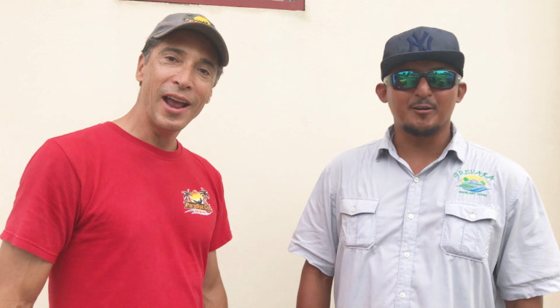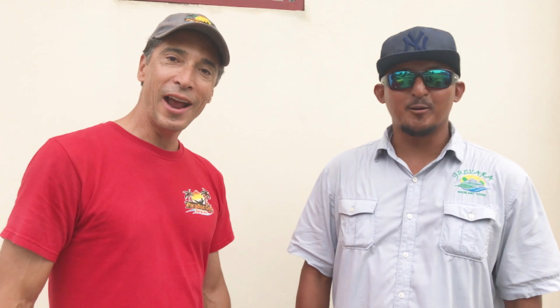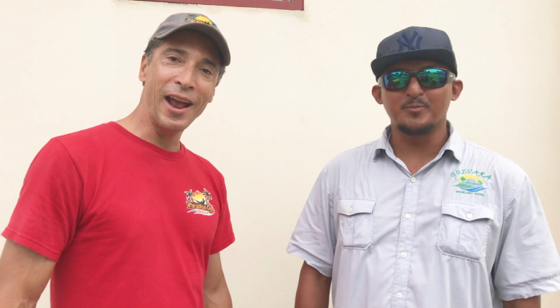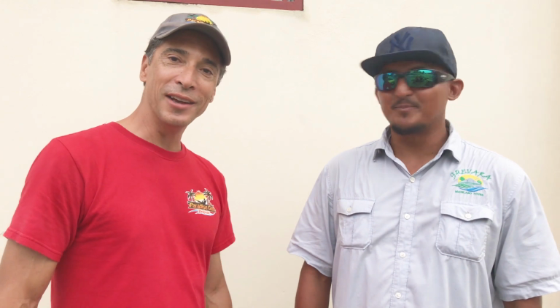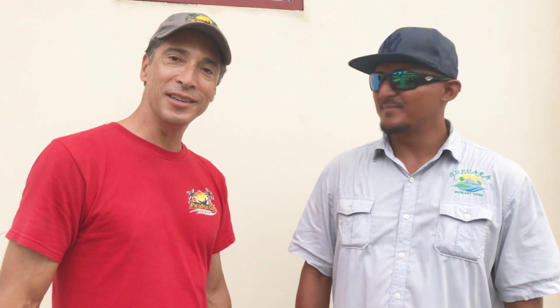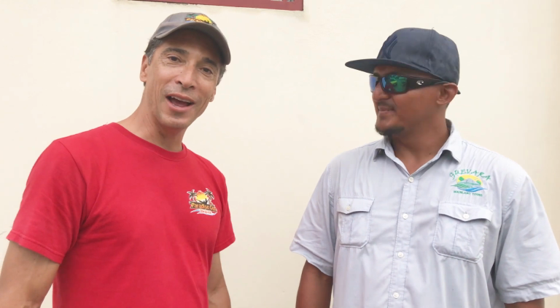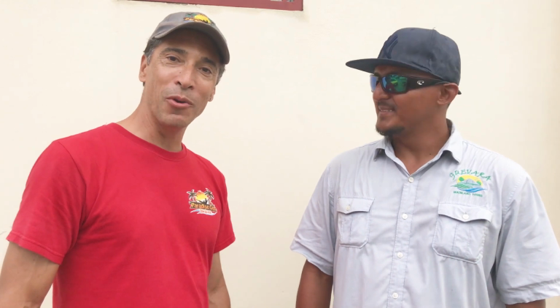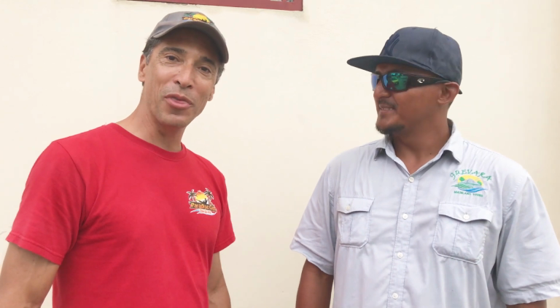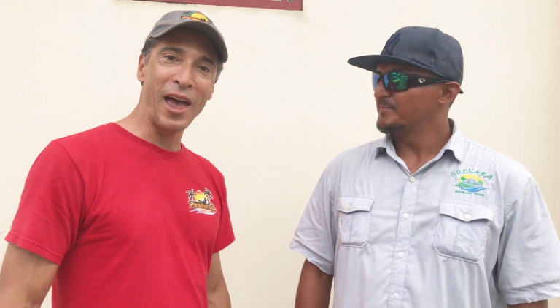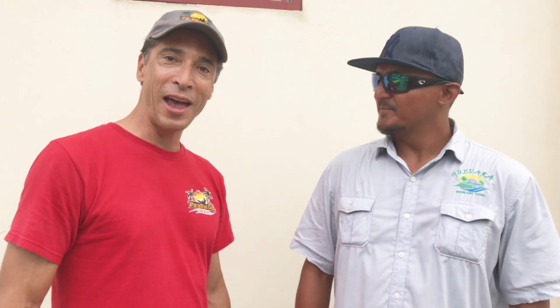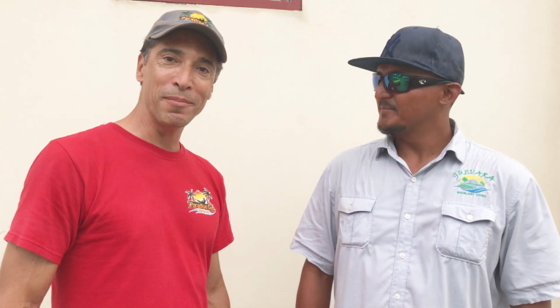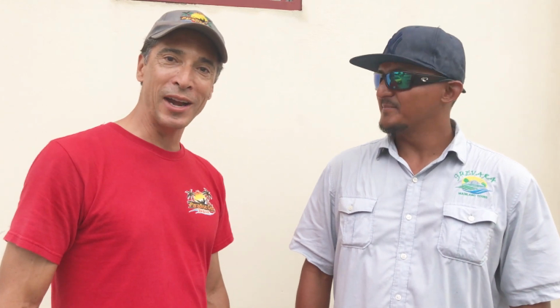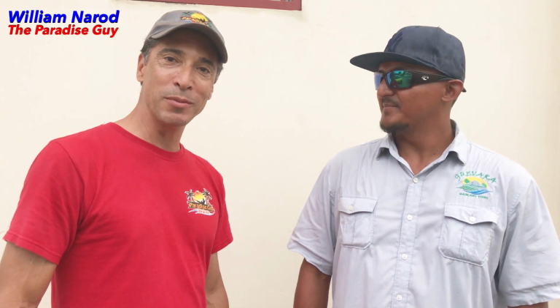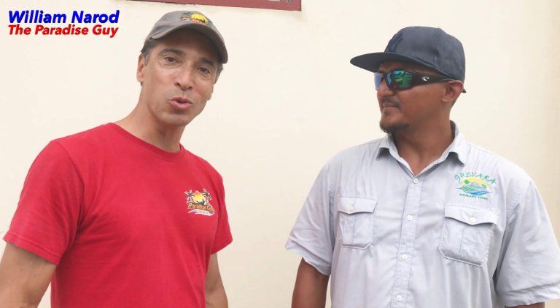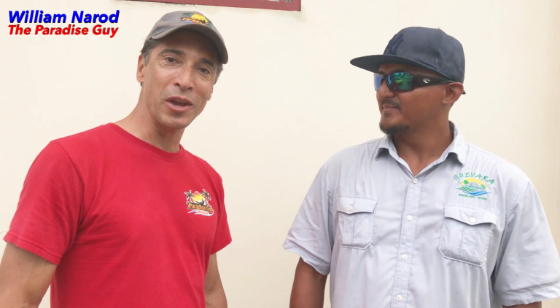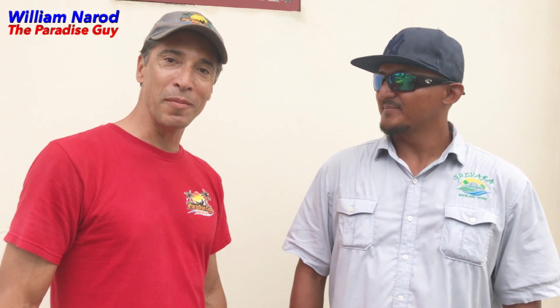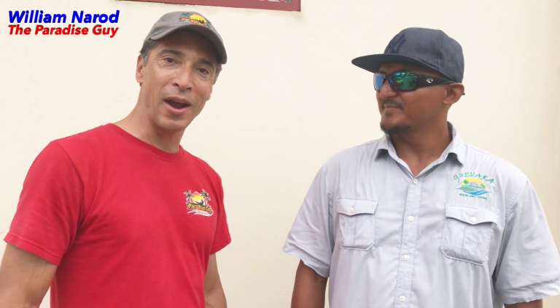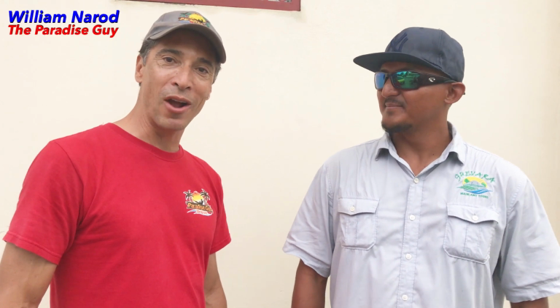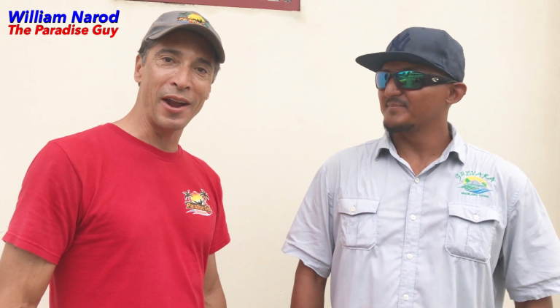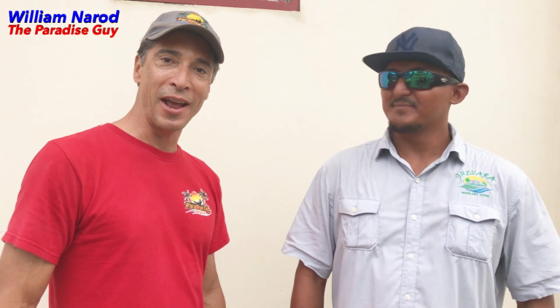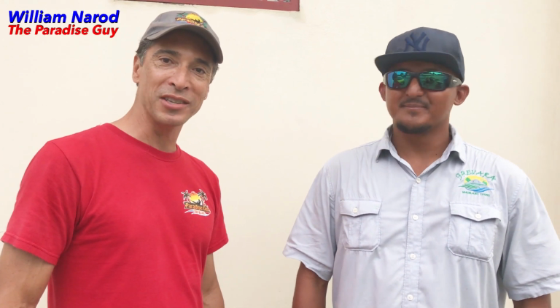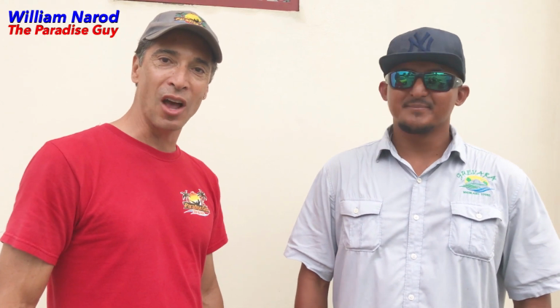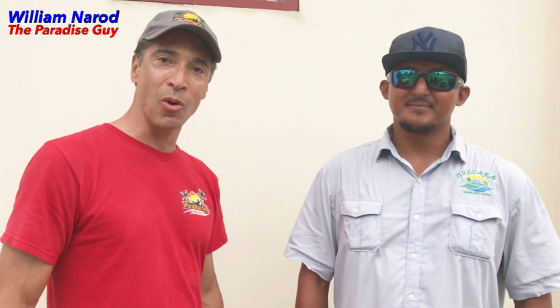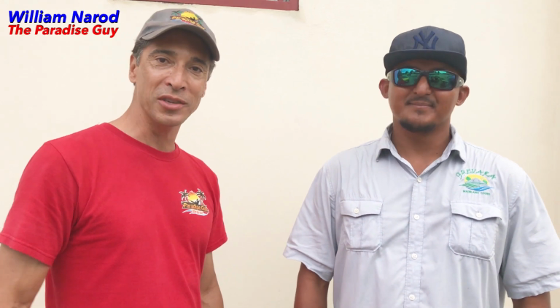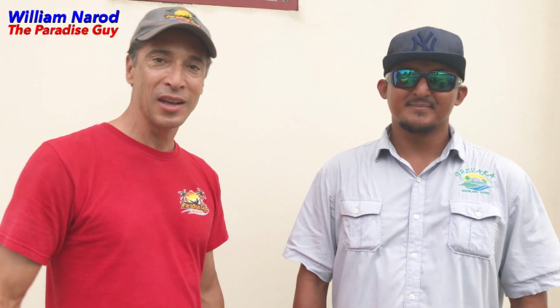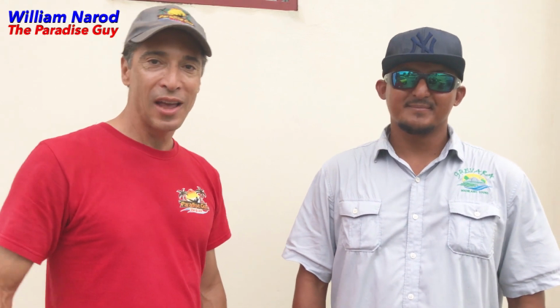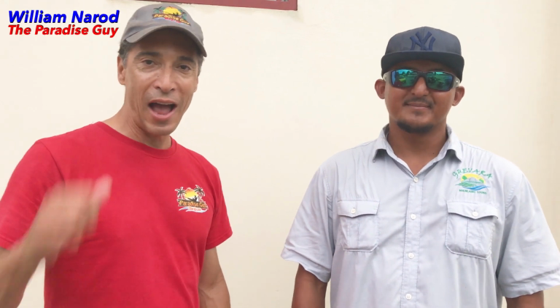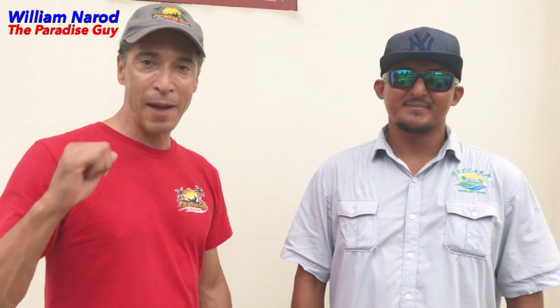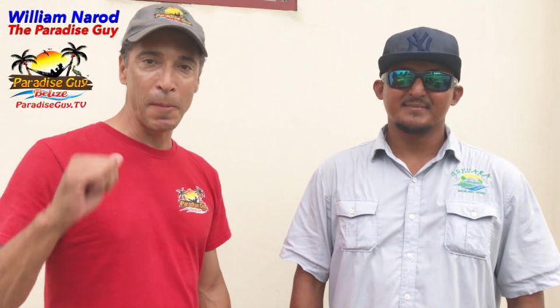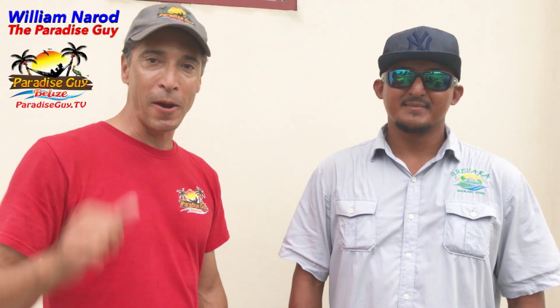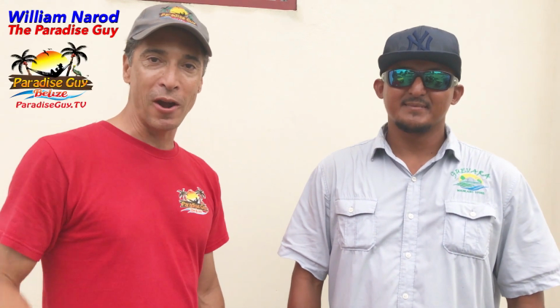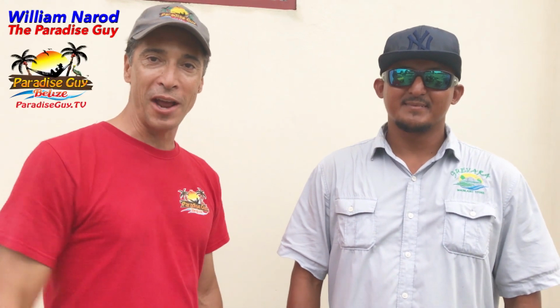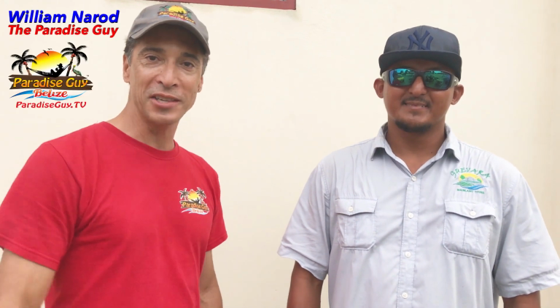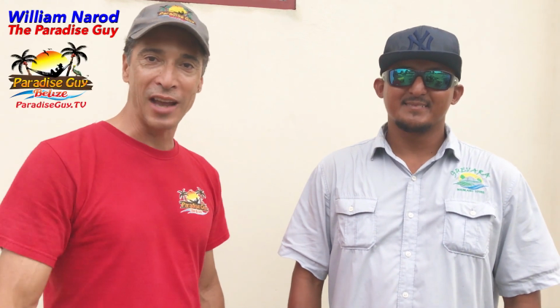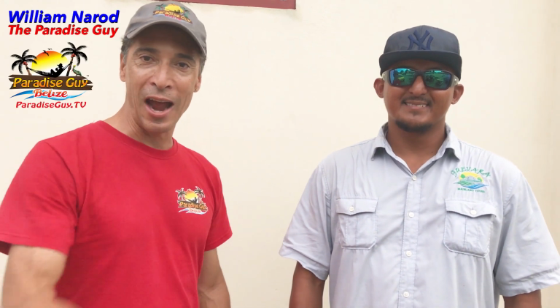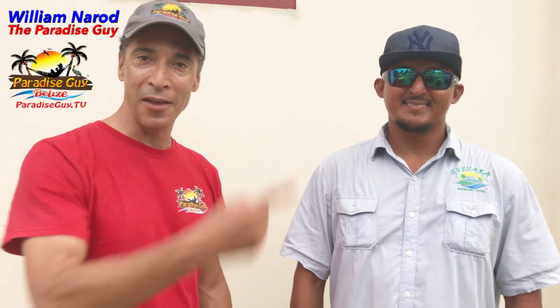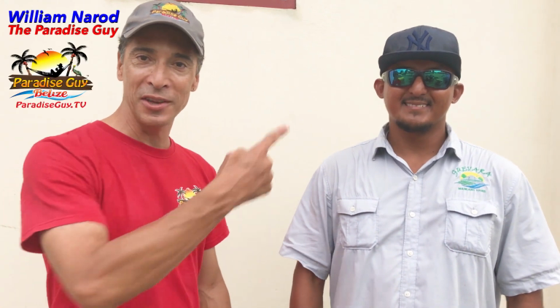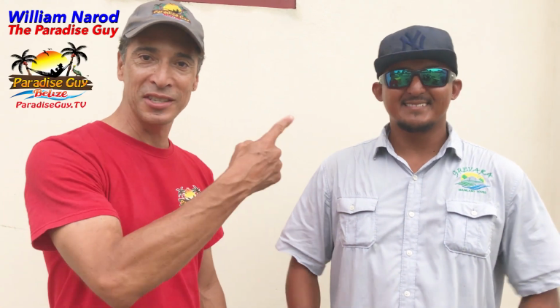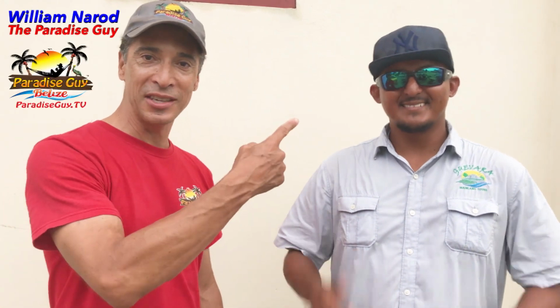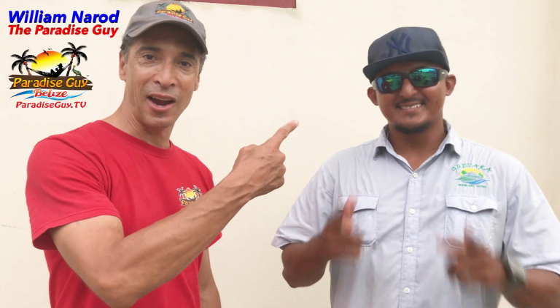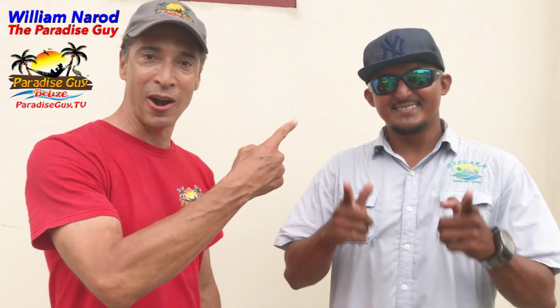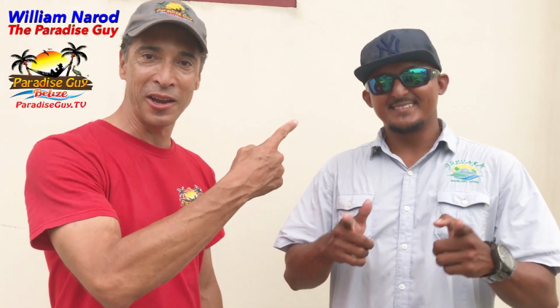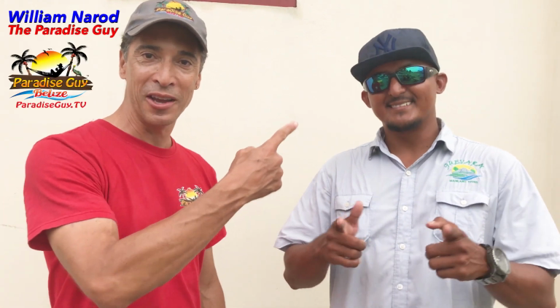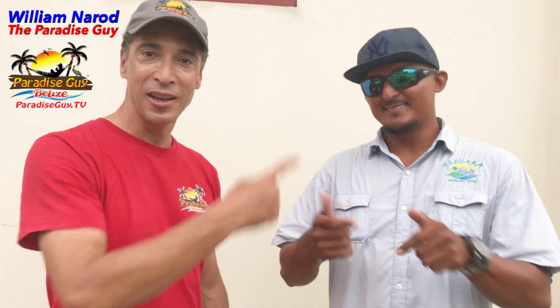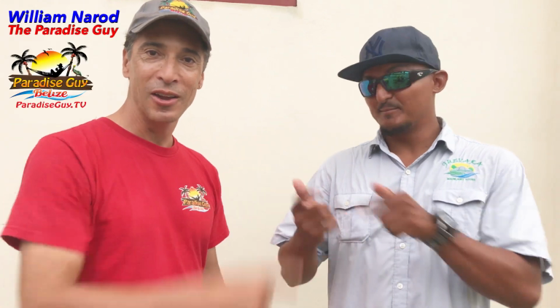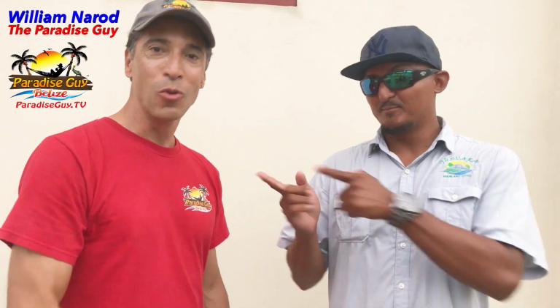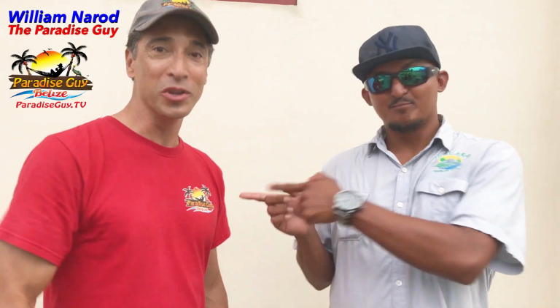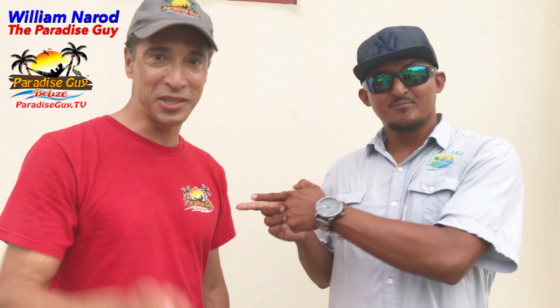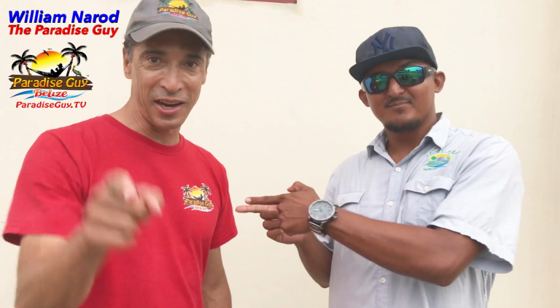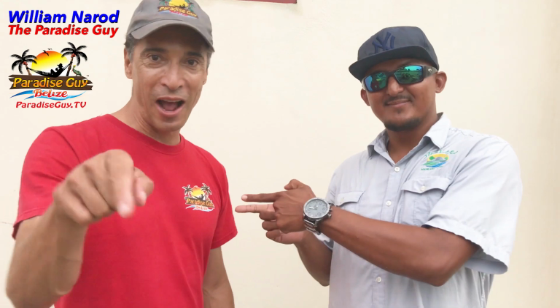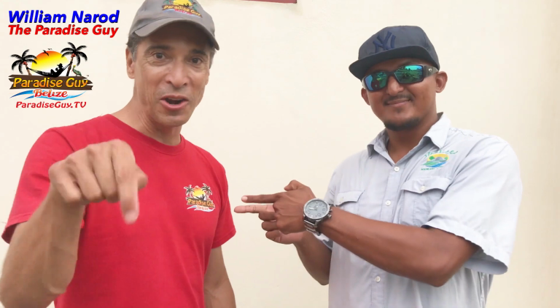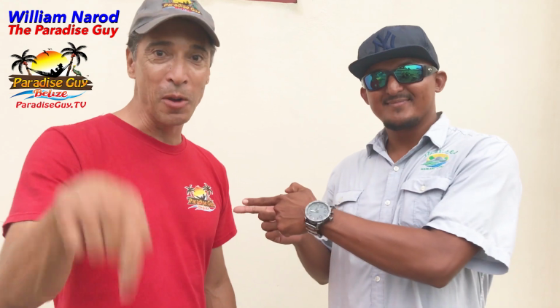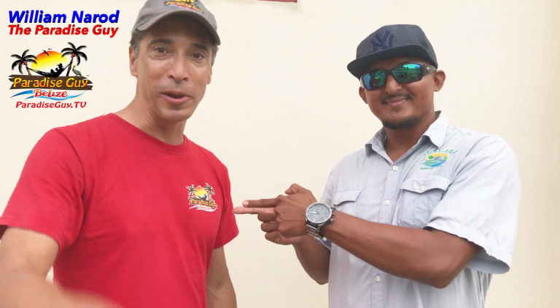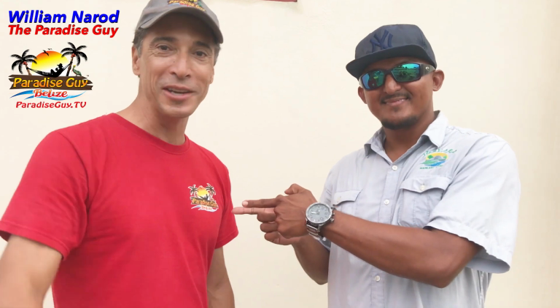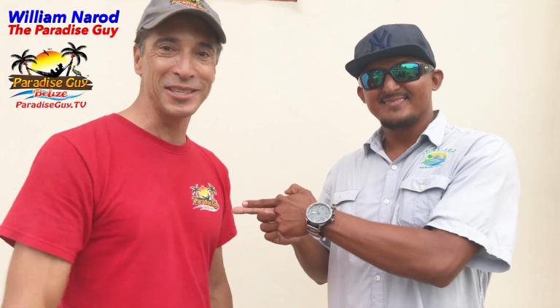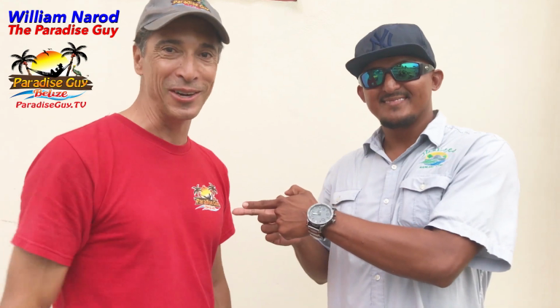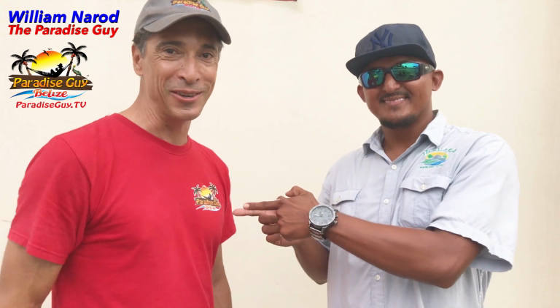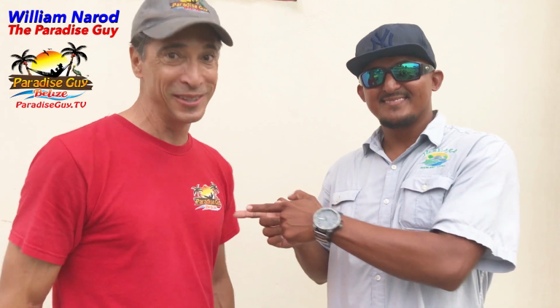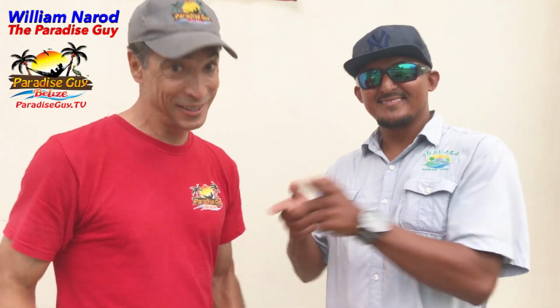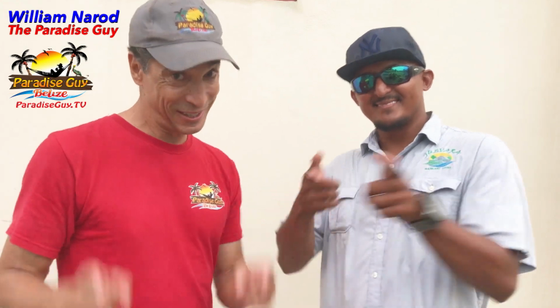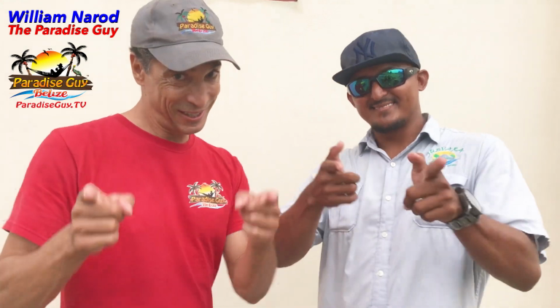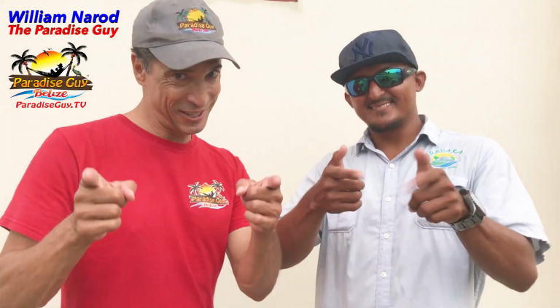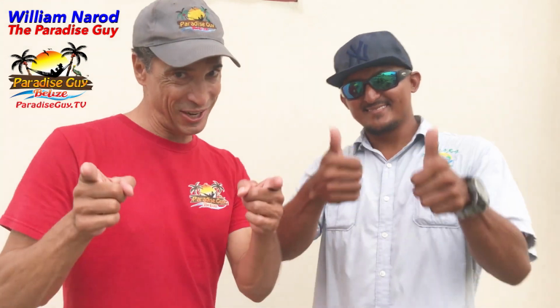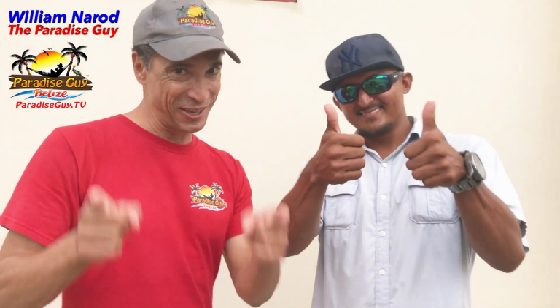And with that, my name is William Nairon. As always, I am the Paradise Guy. We'll see you down here in Belize soon. Cheers.